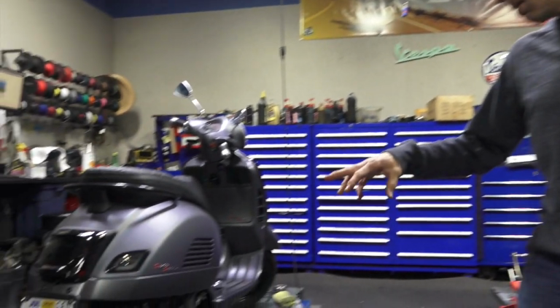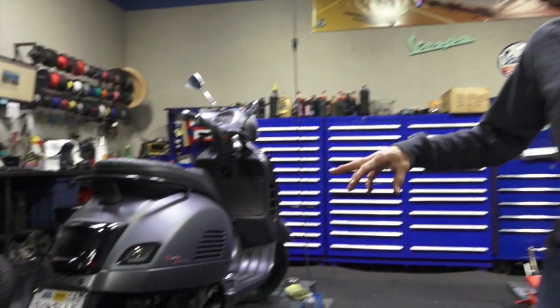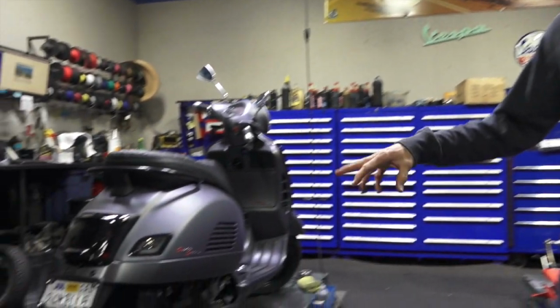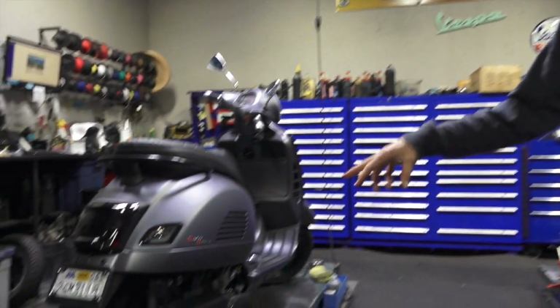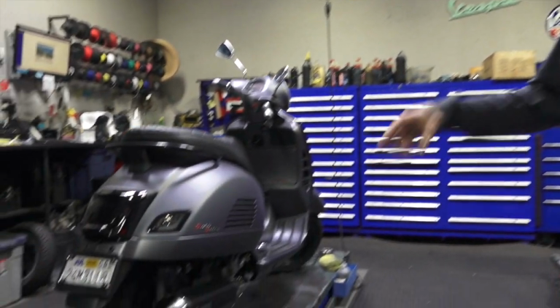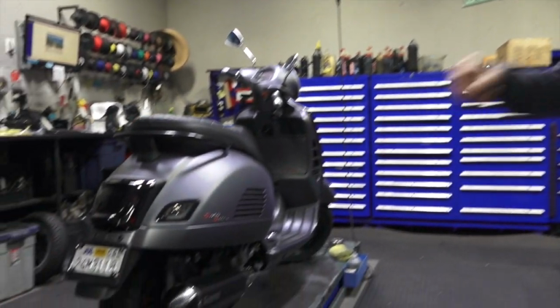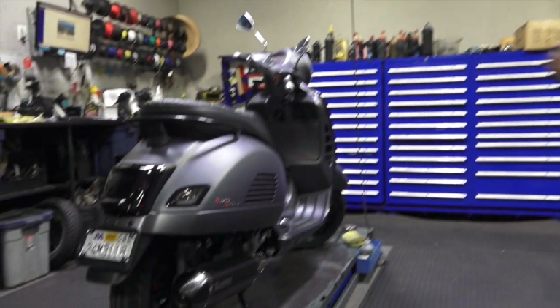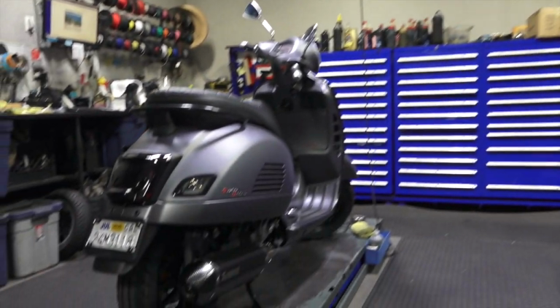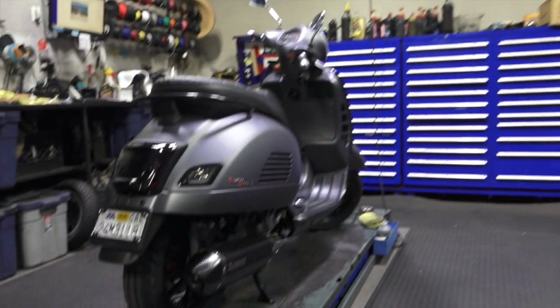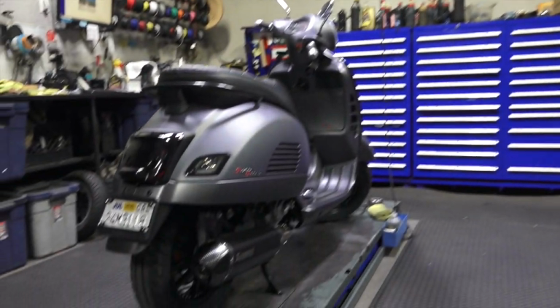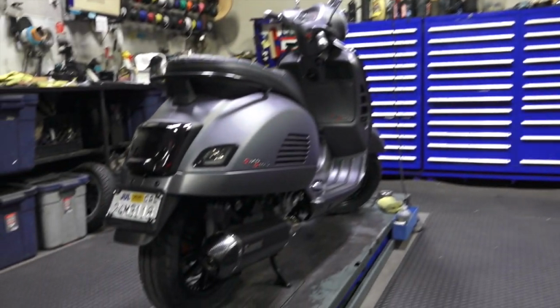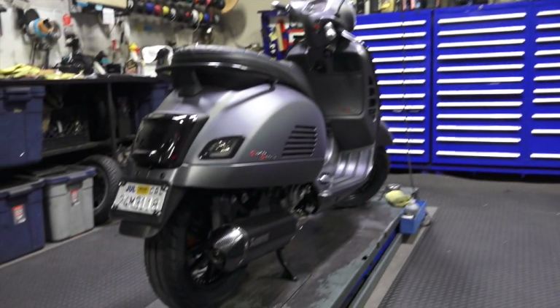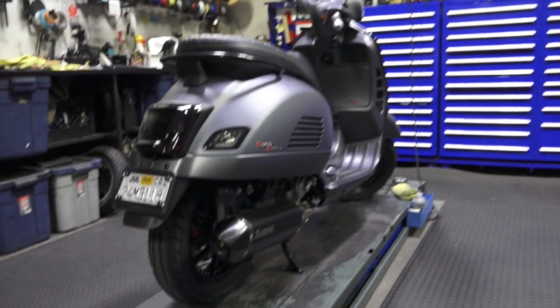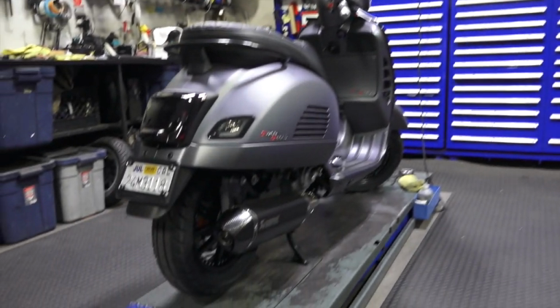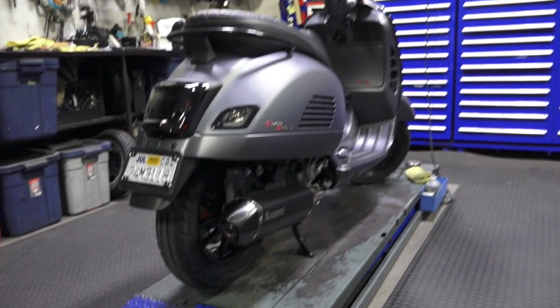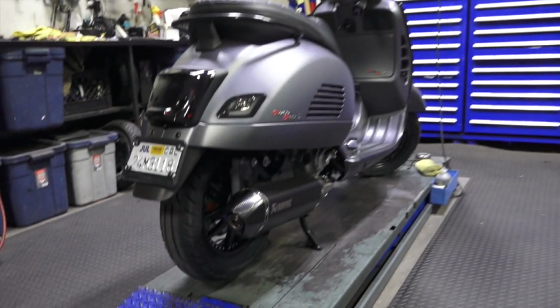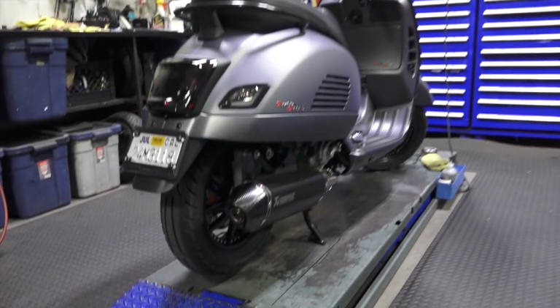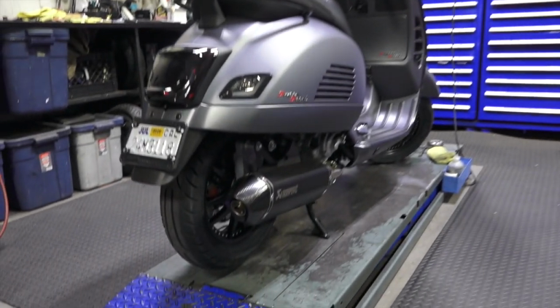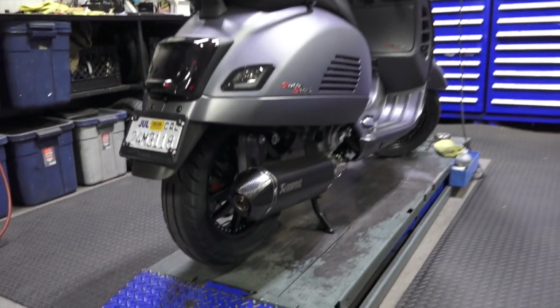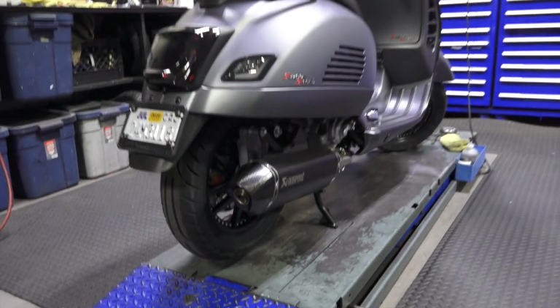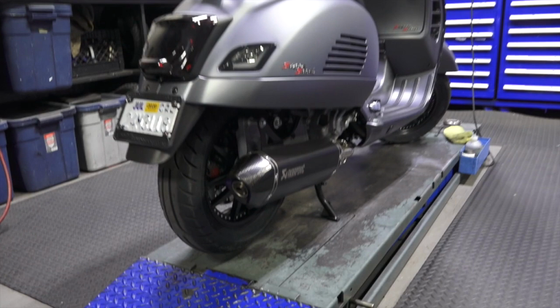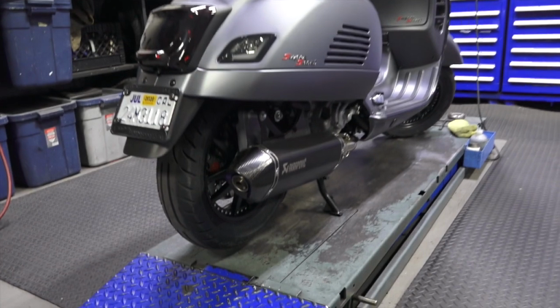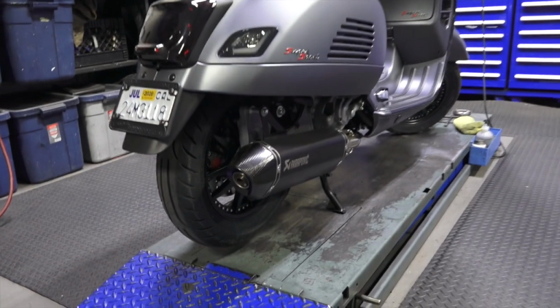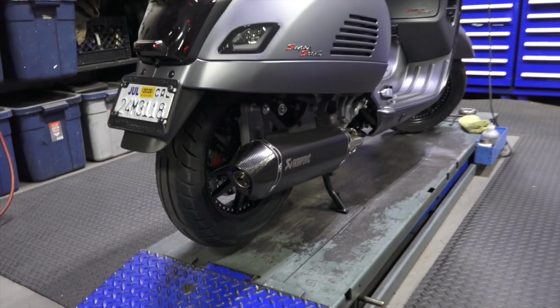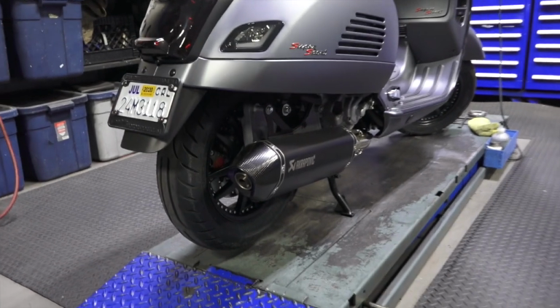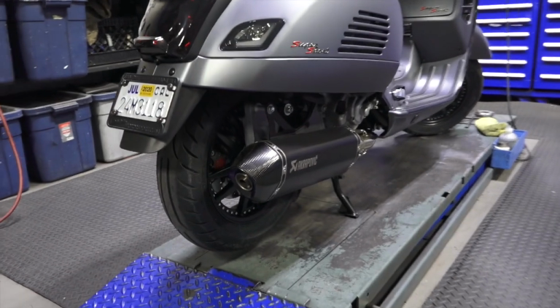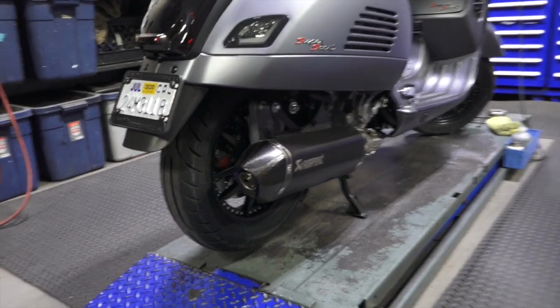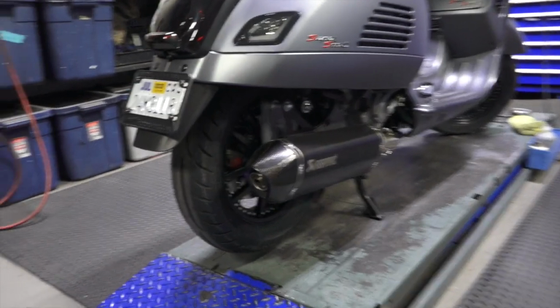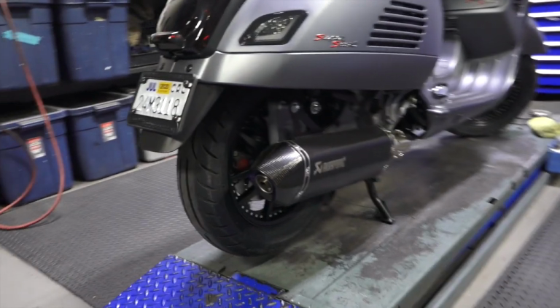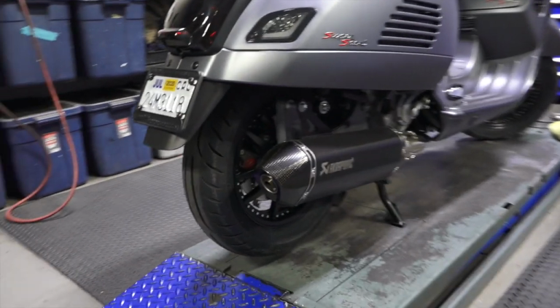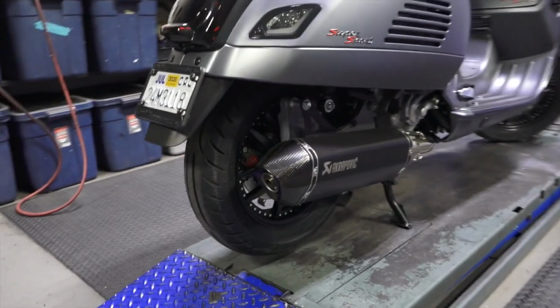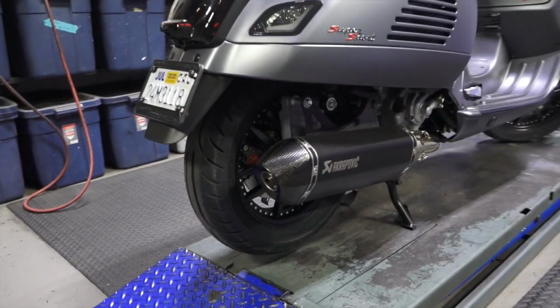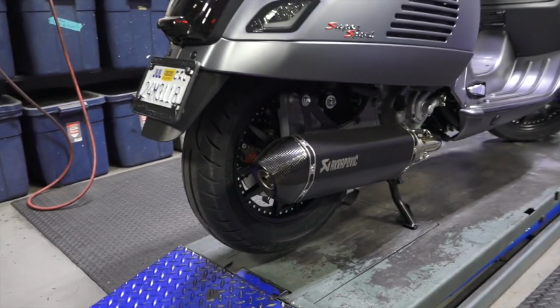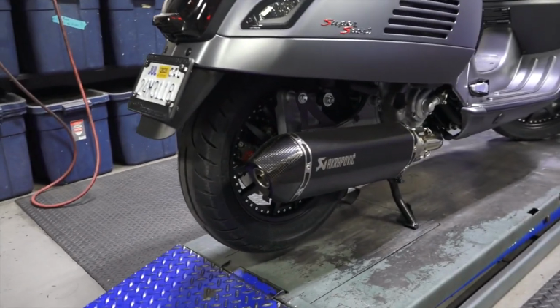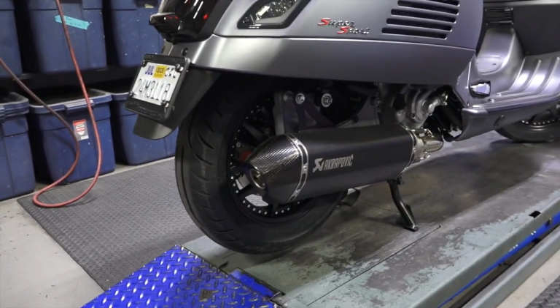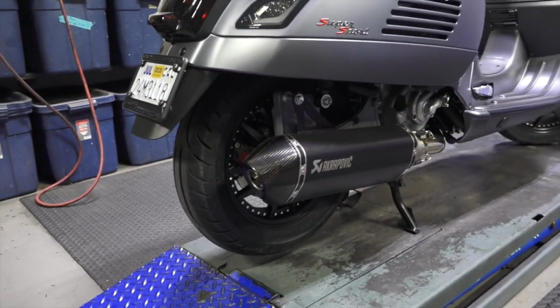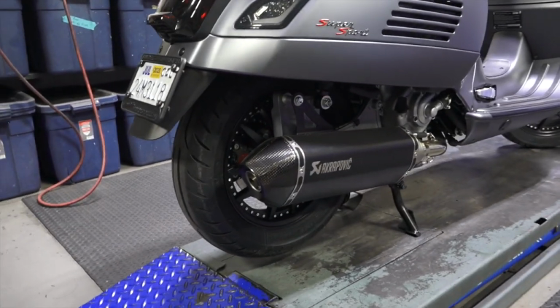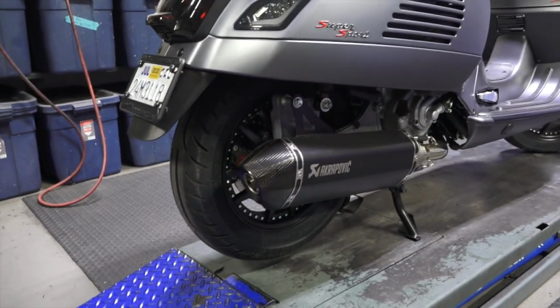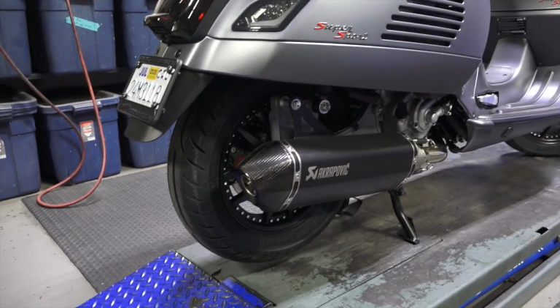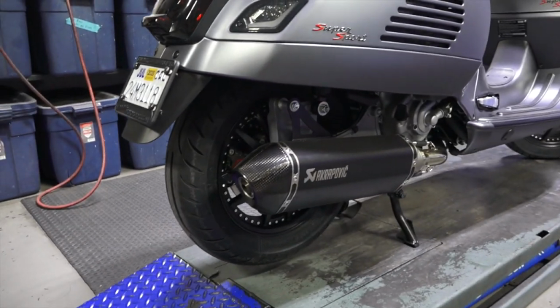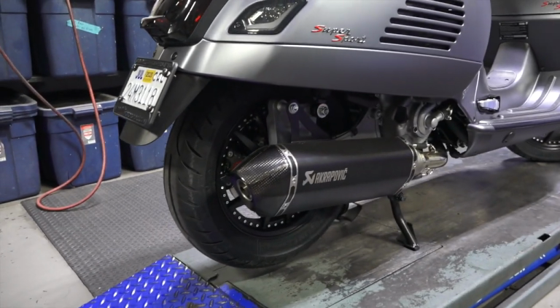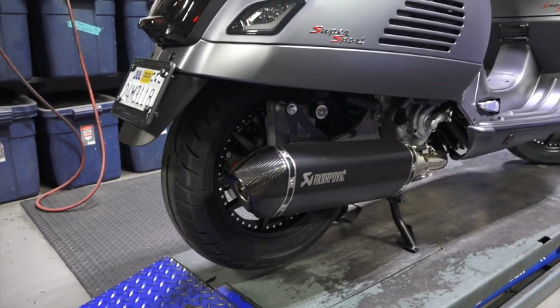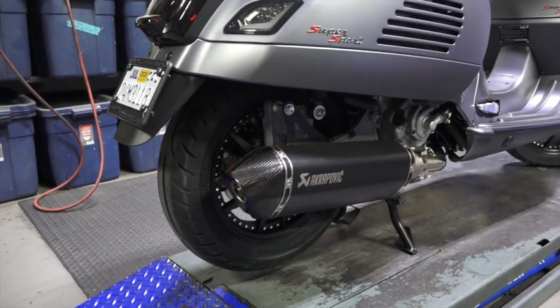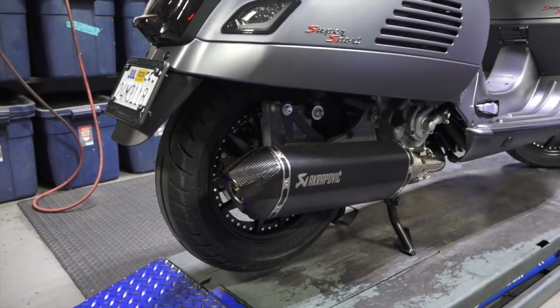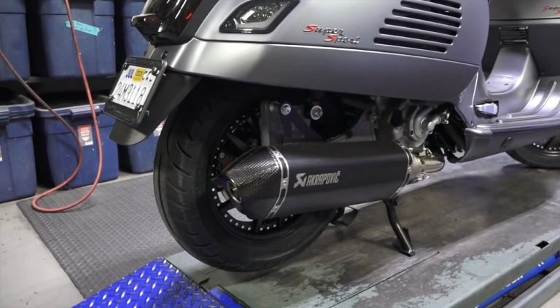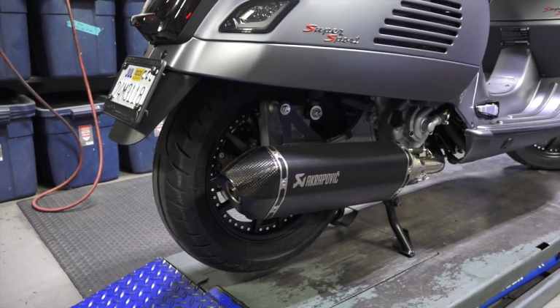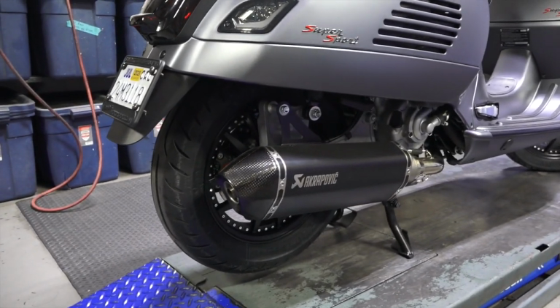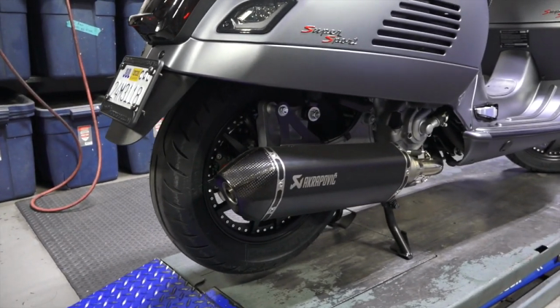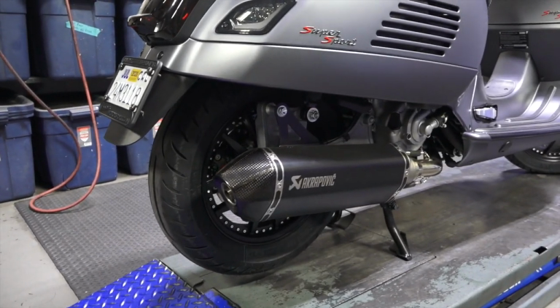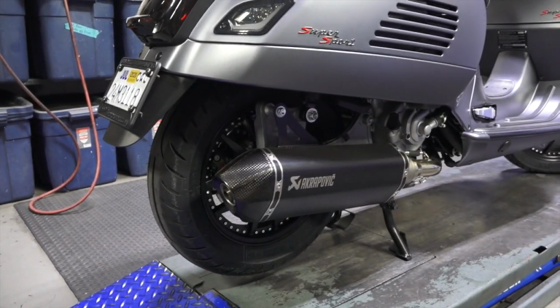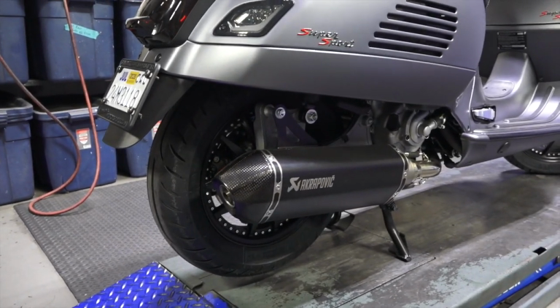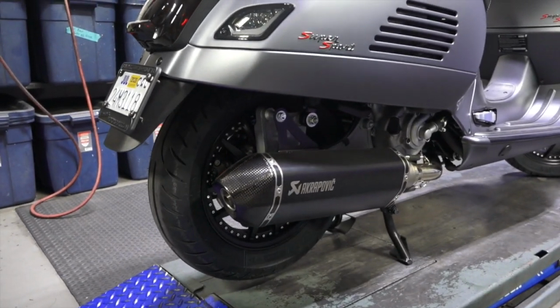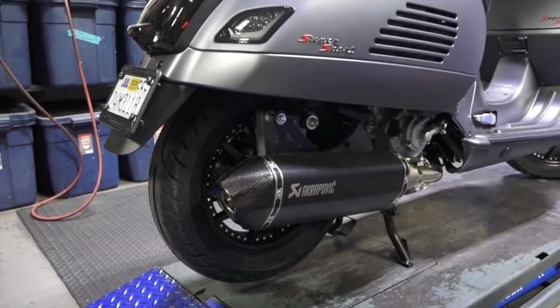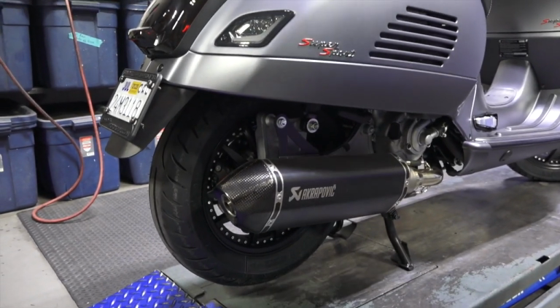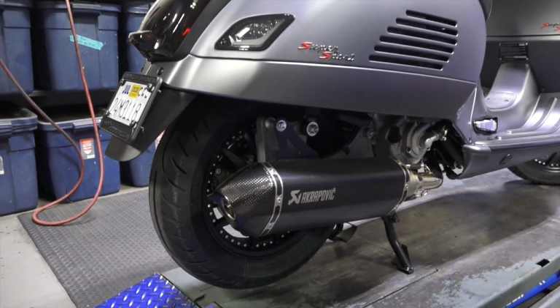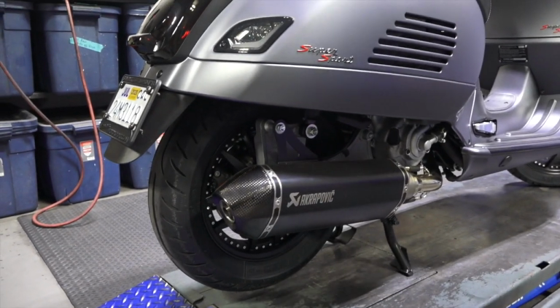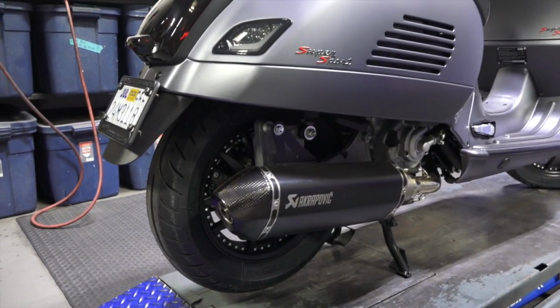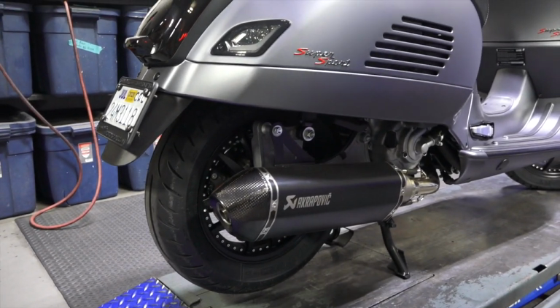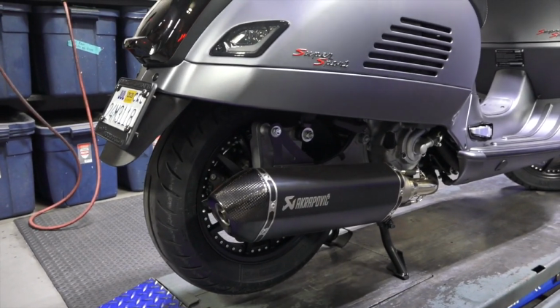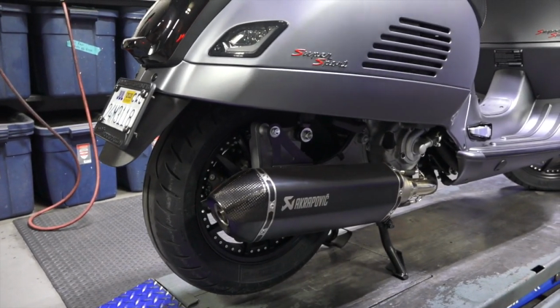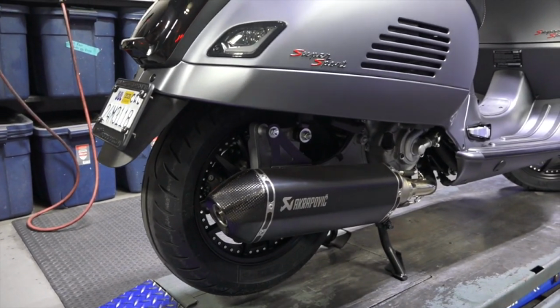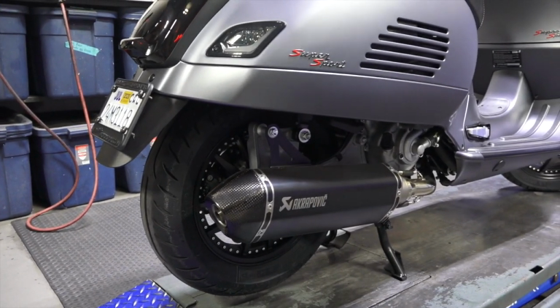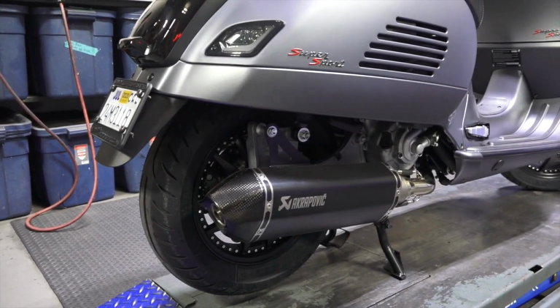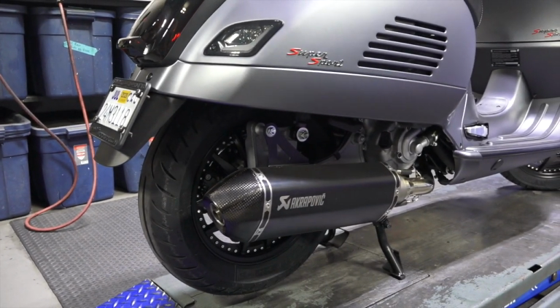For the muffler — a very popular option — it's the Akrapovic exhaust in black finish.